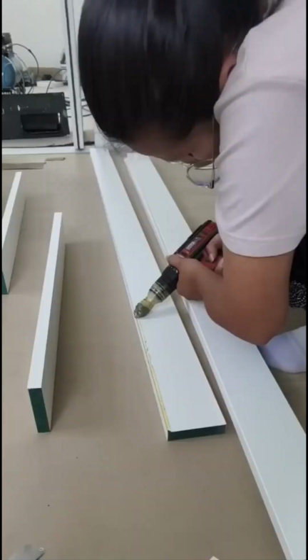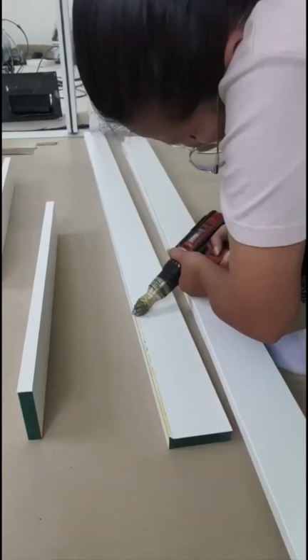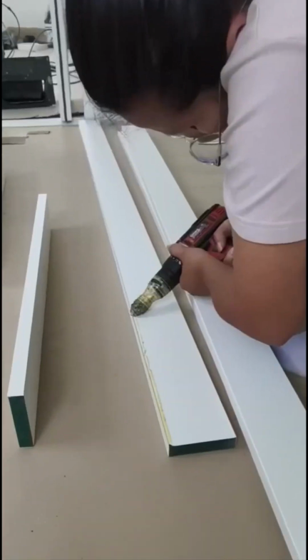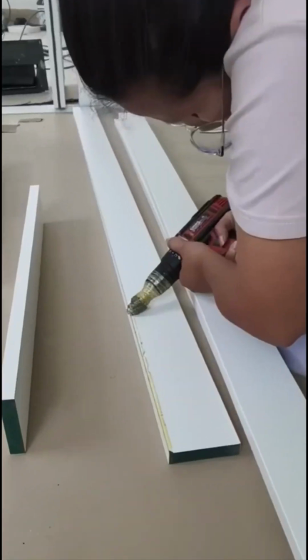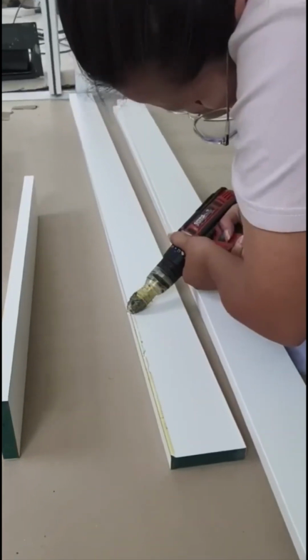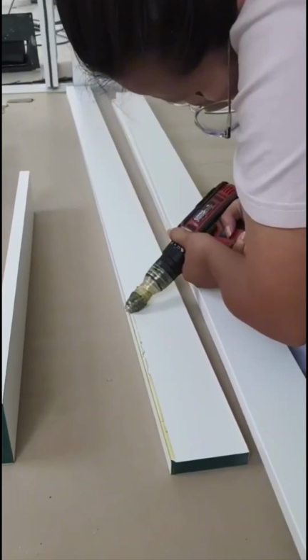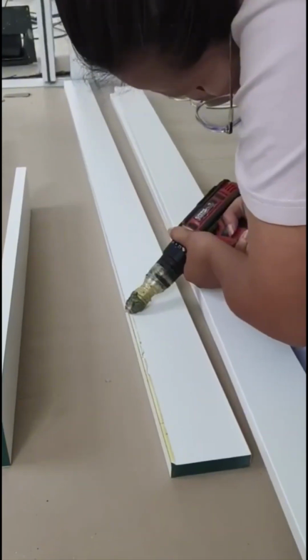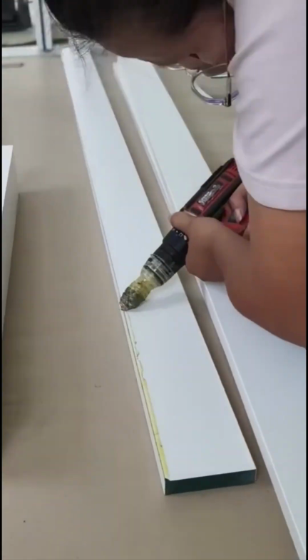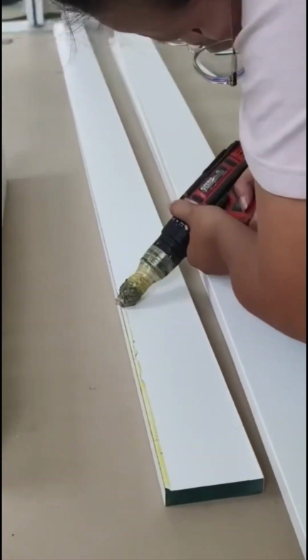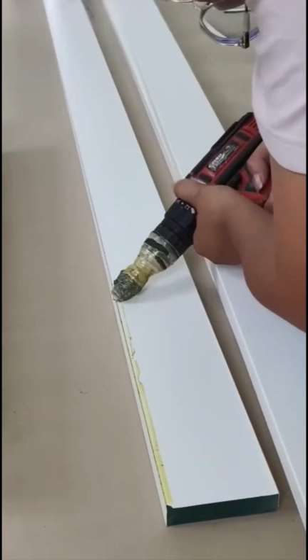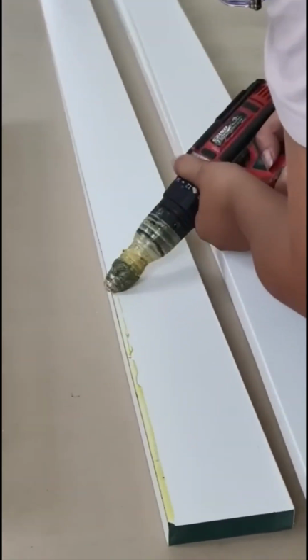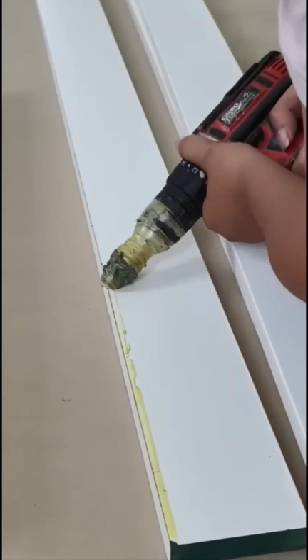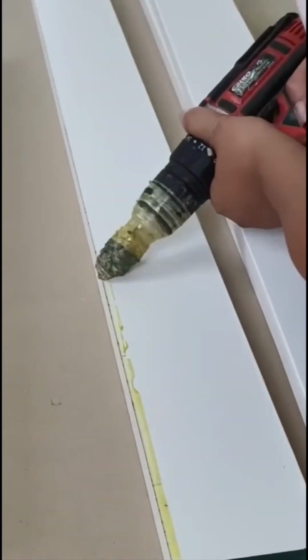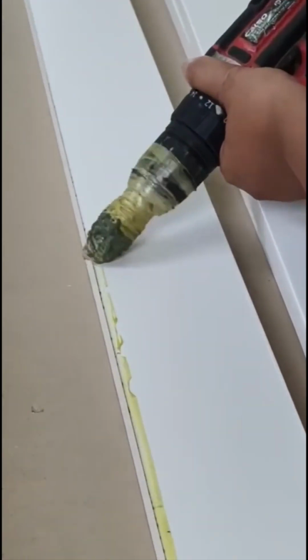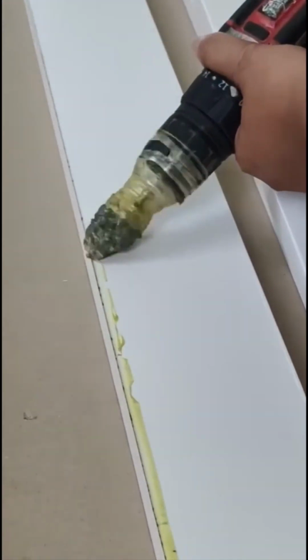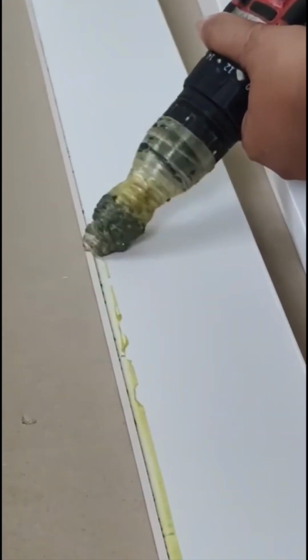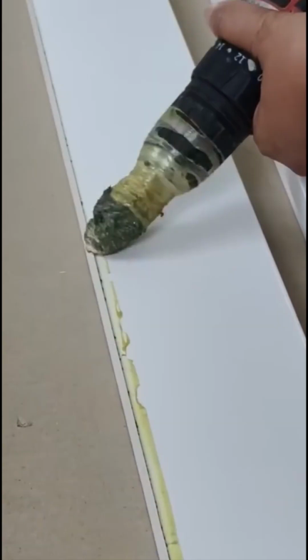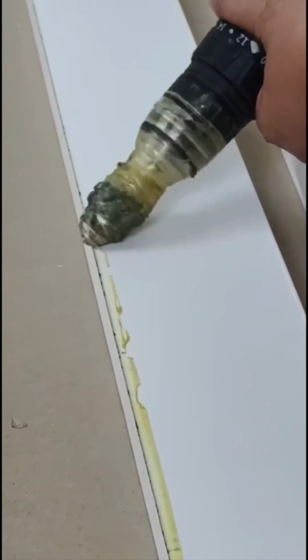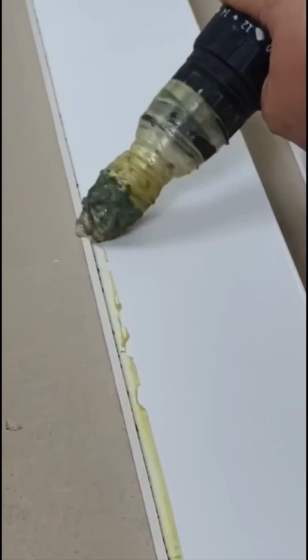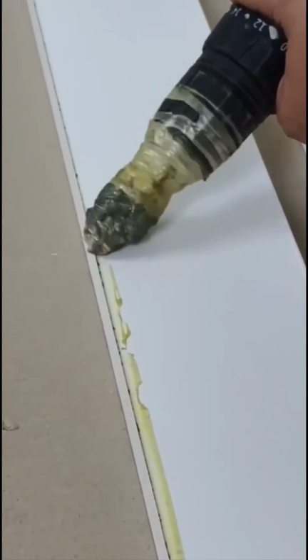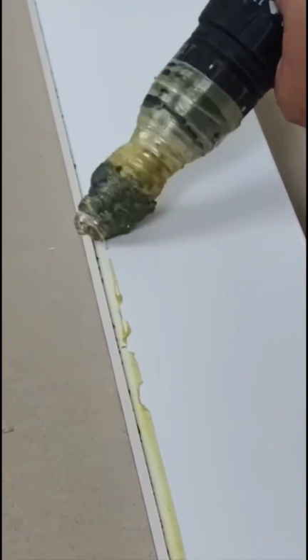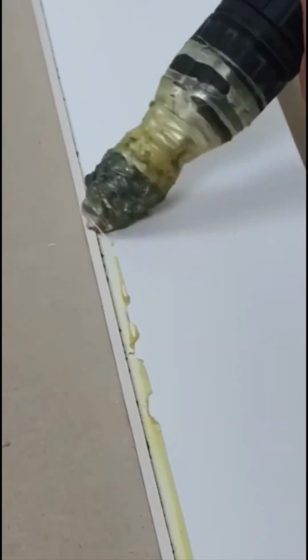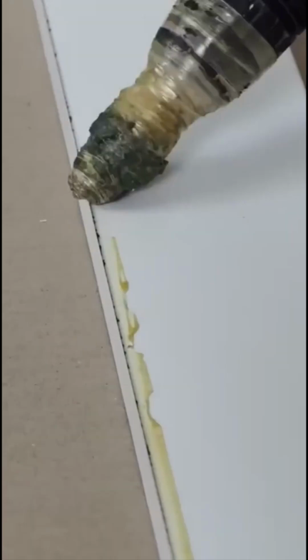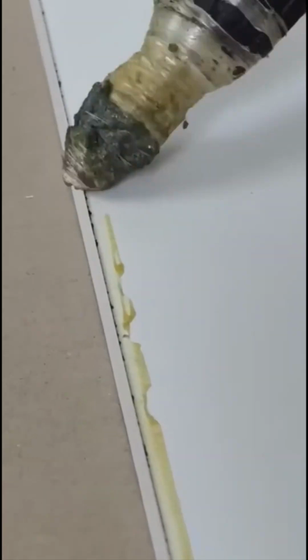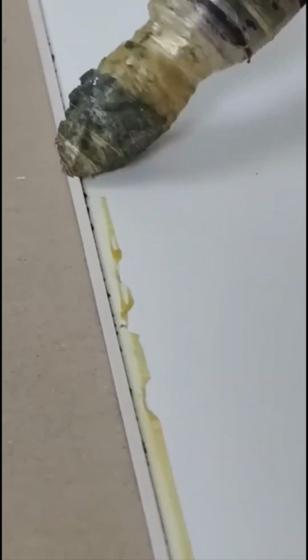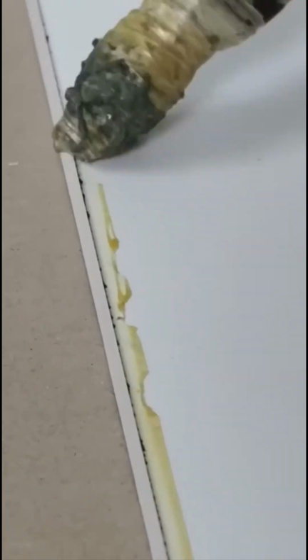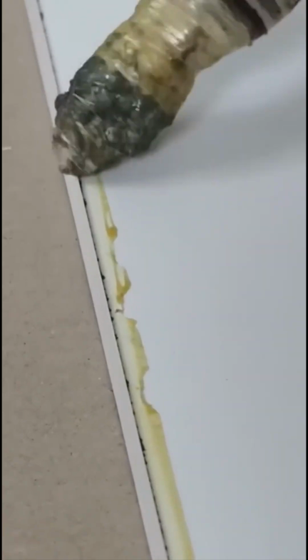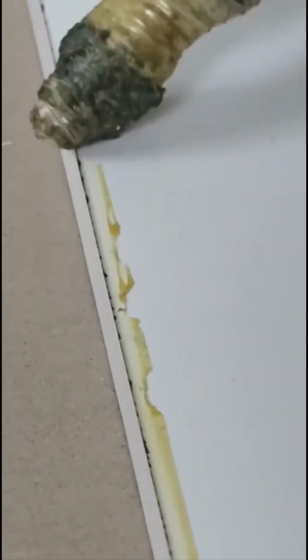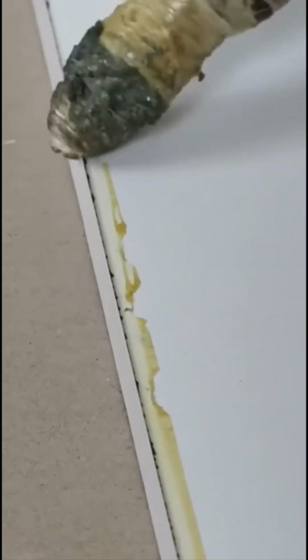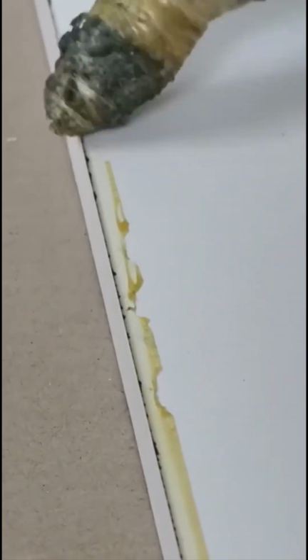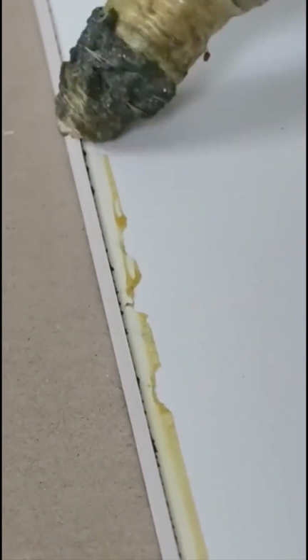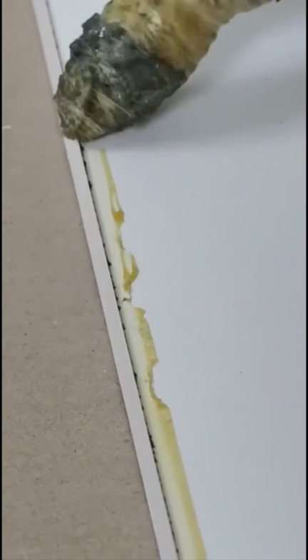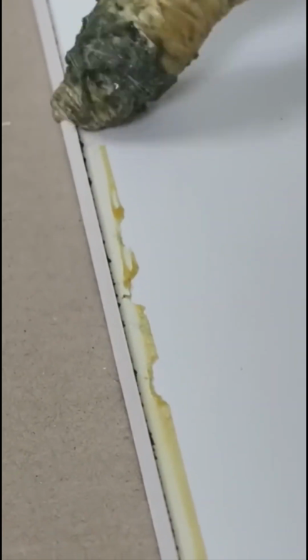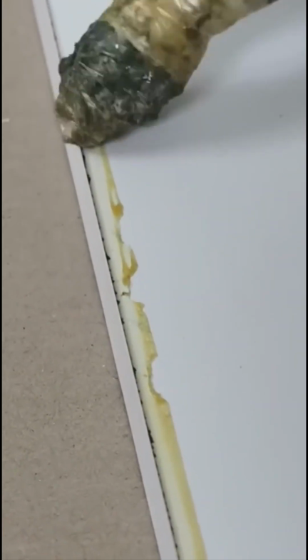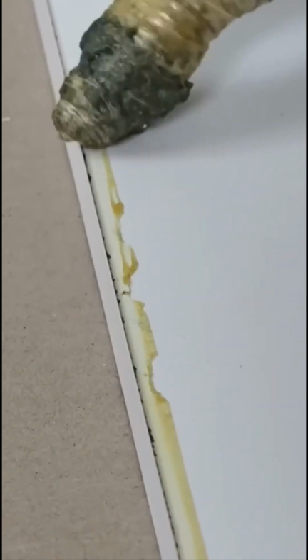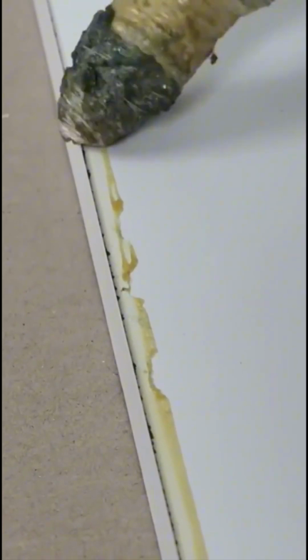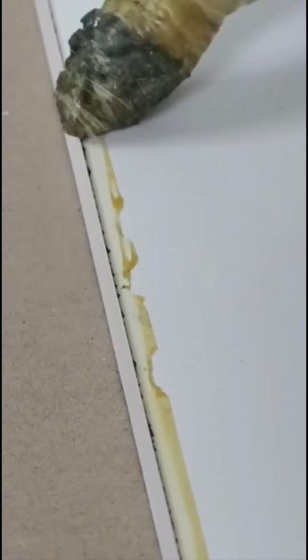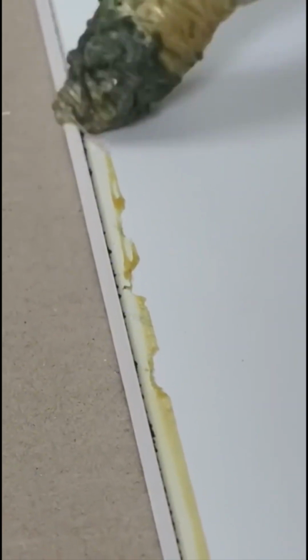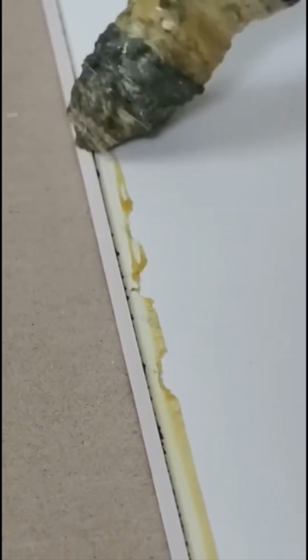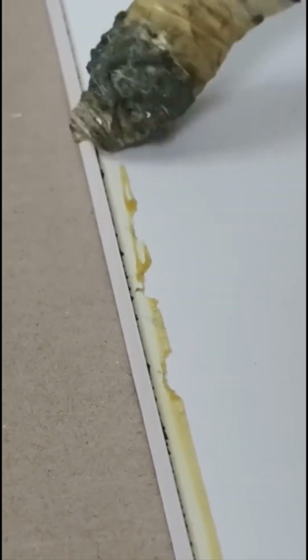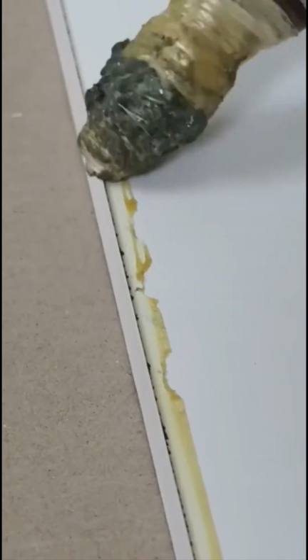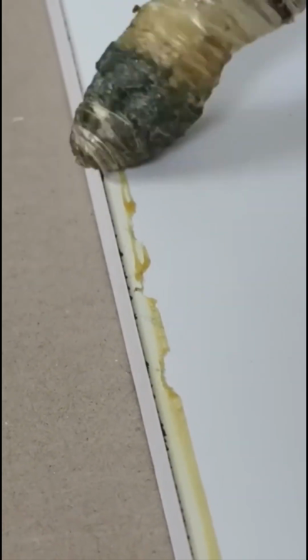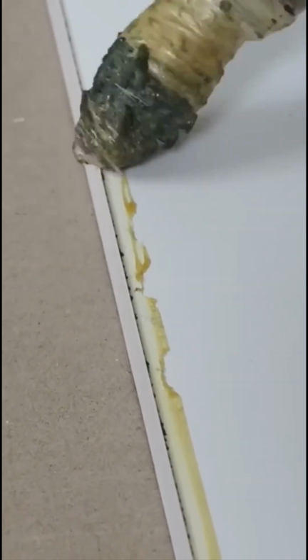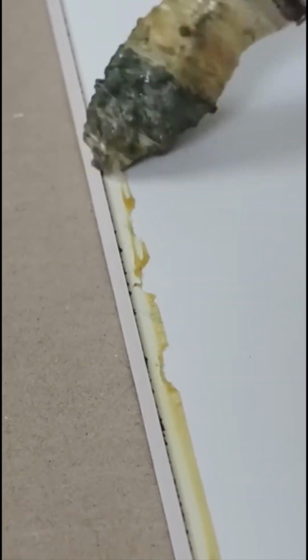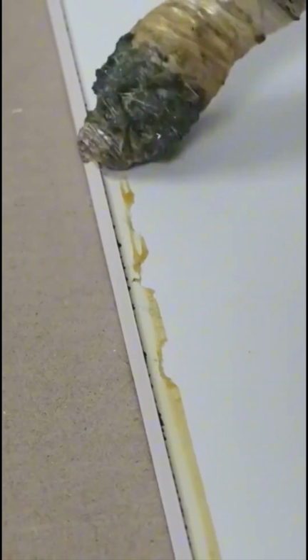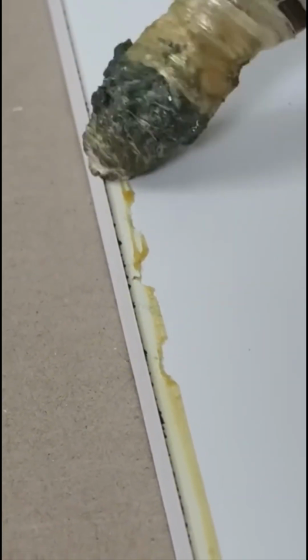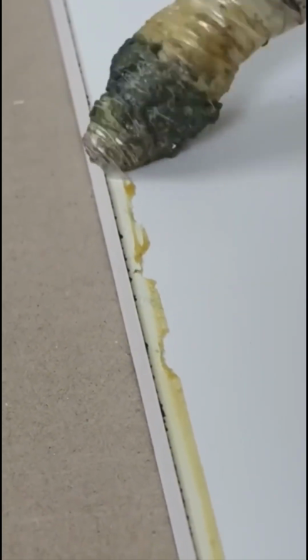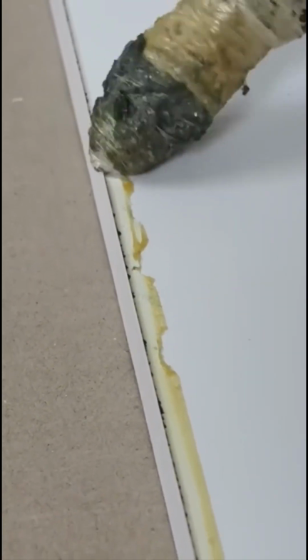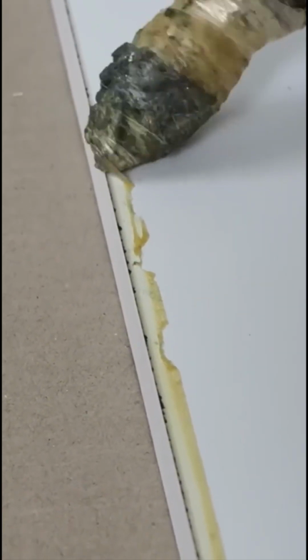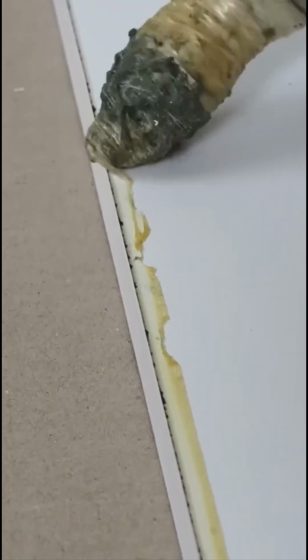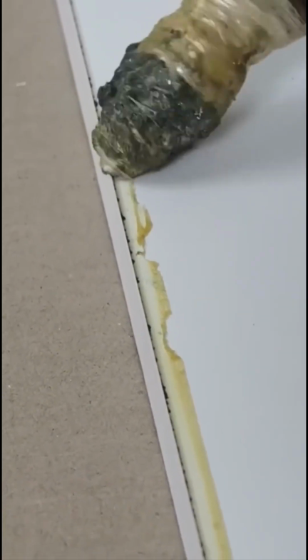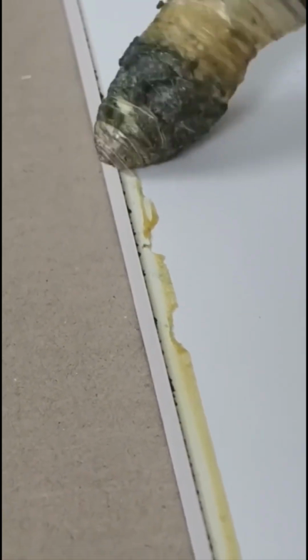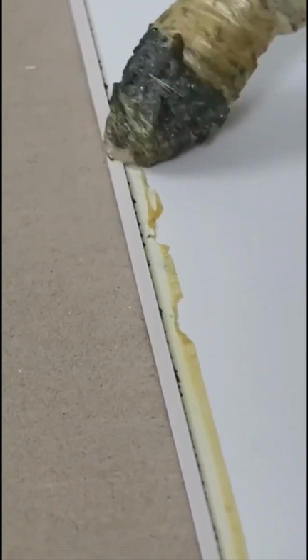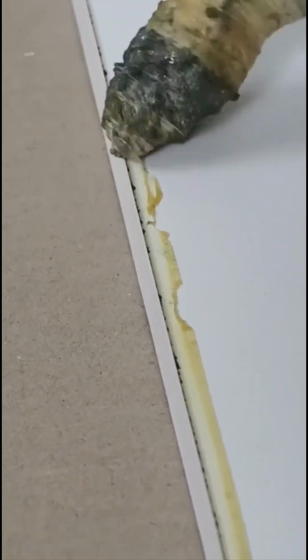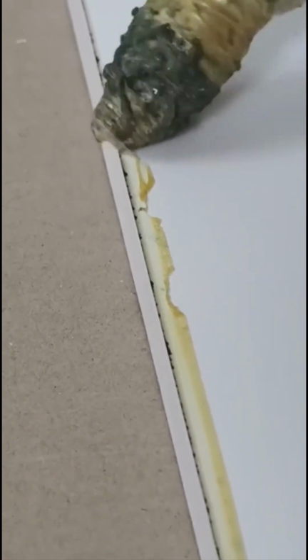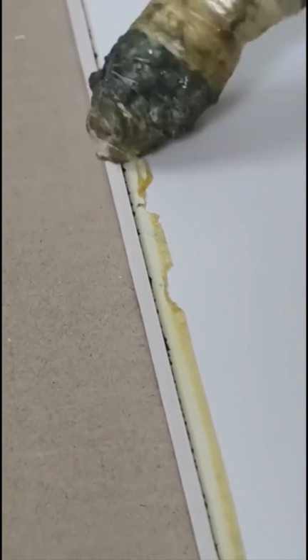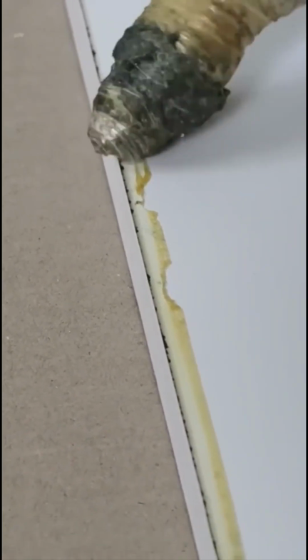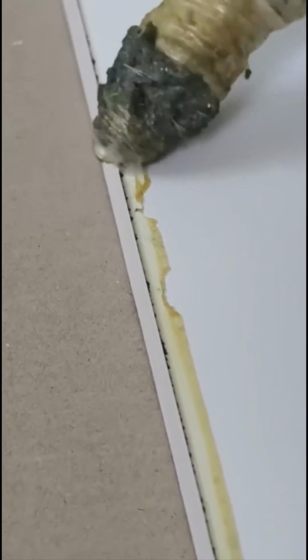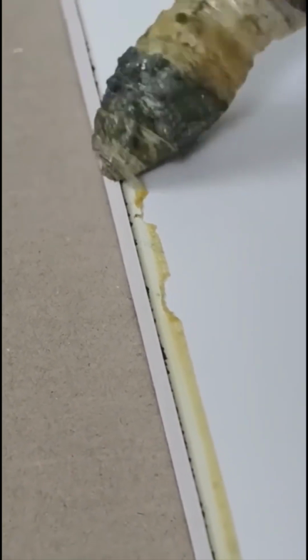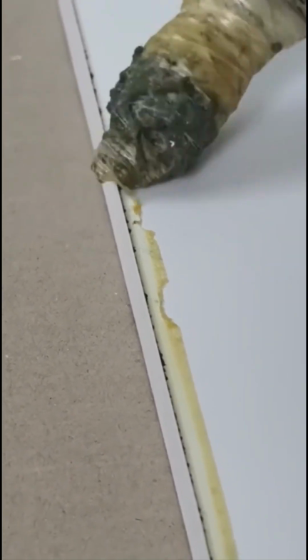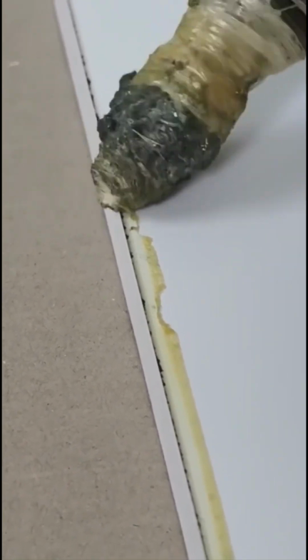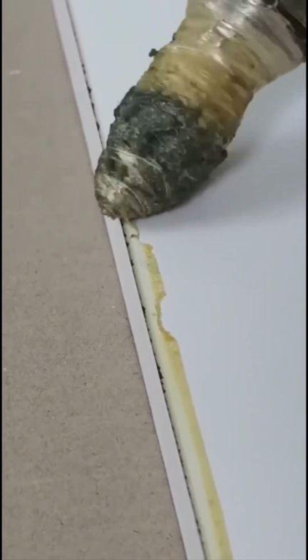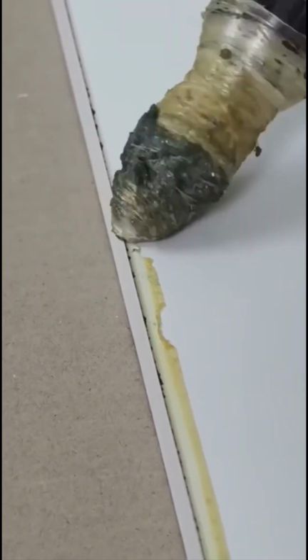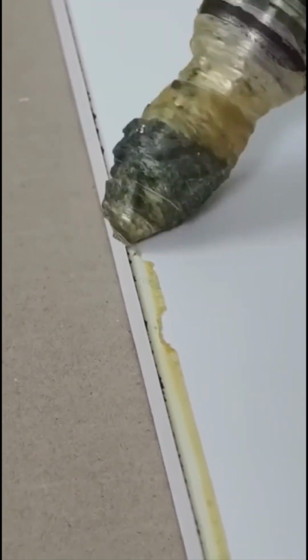Removing excess glue on engineered wood requires finesse. This isn't brute force — it's more like polishing a diamond.